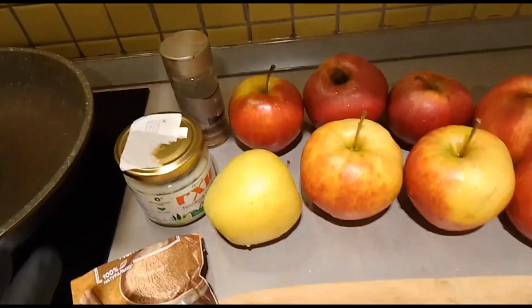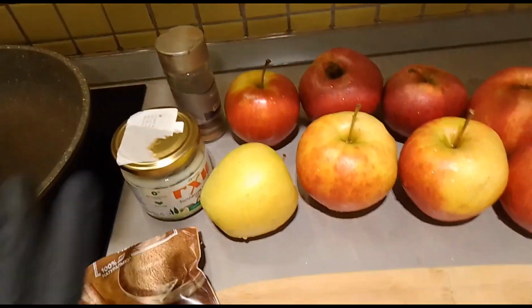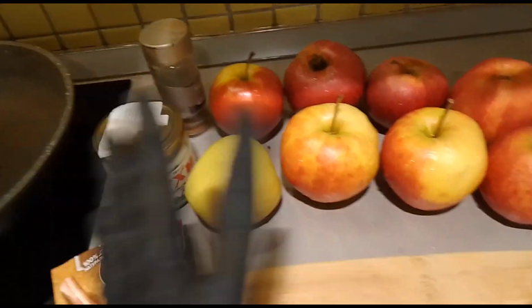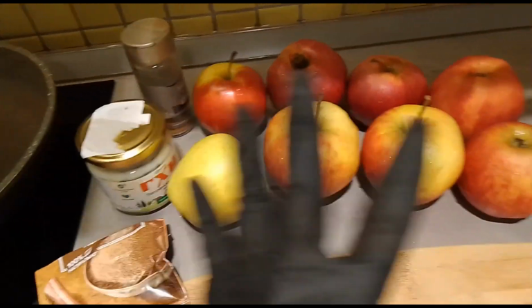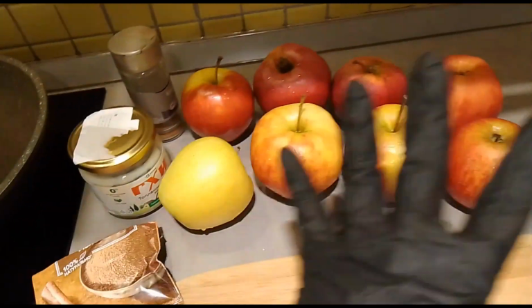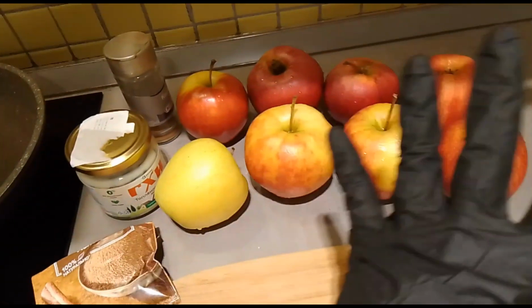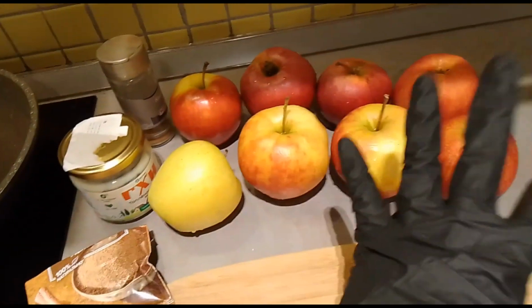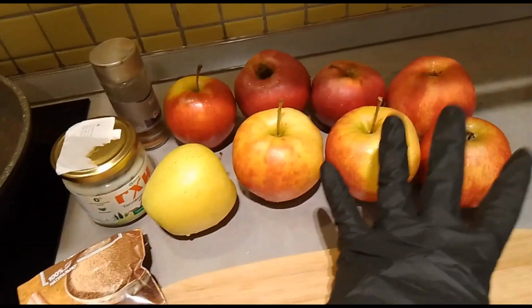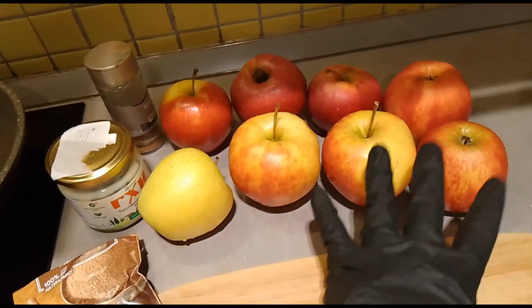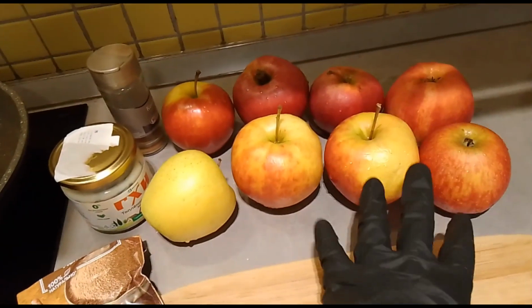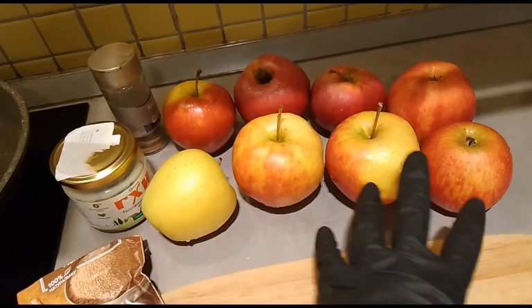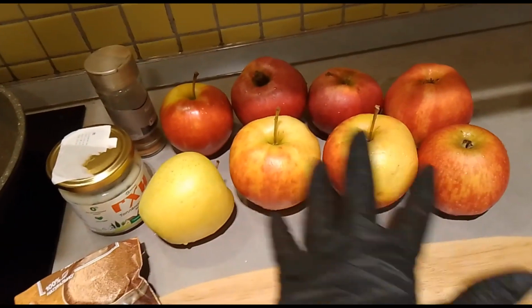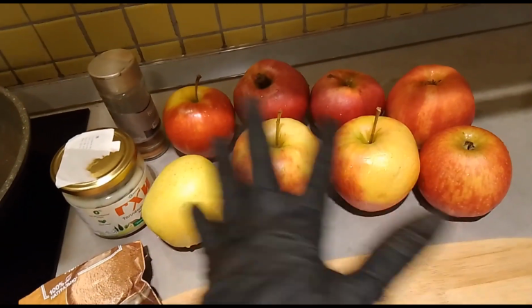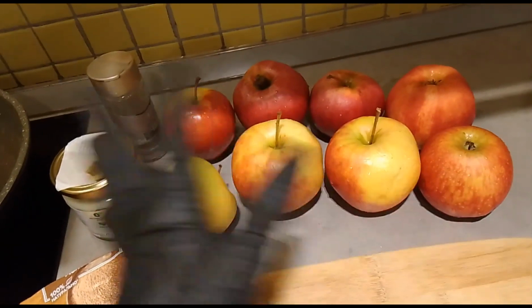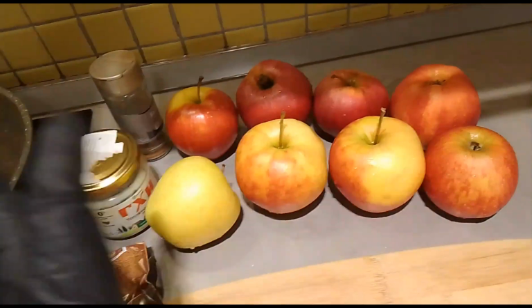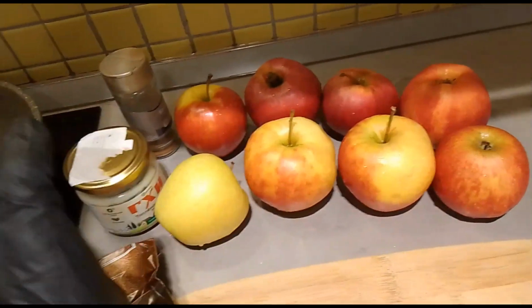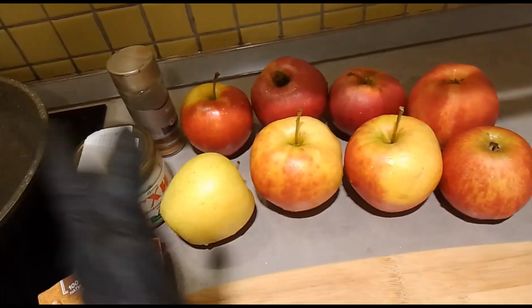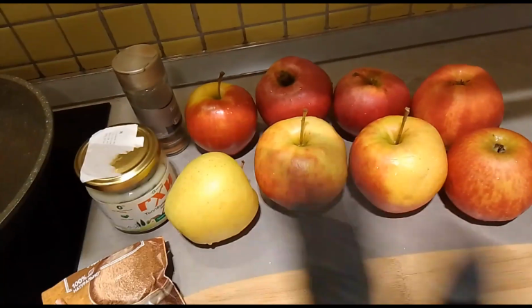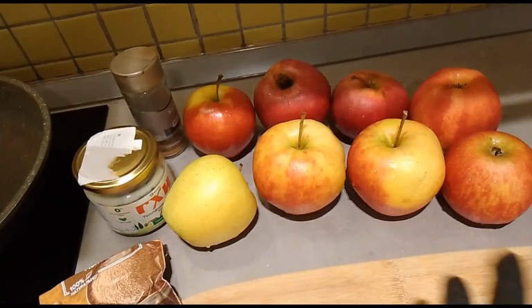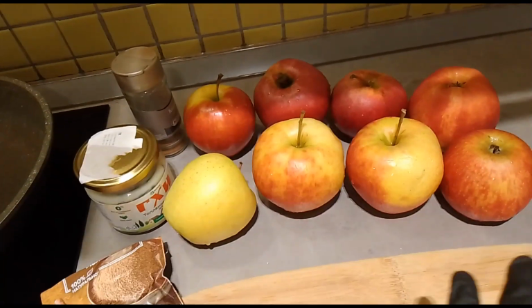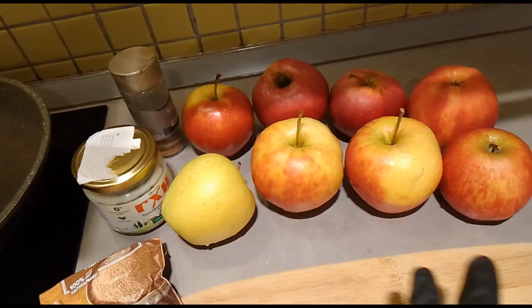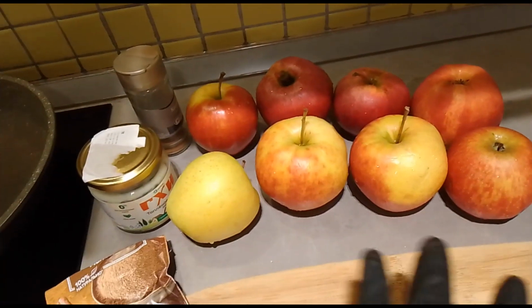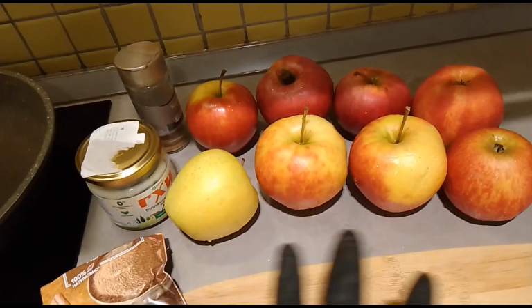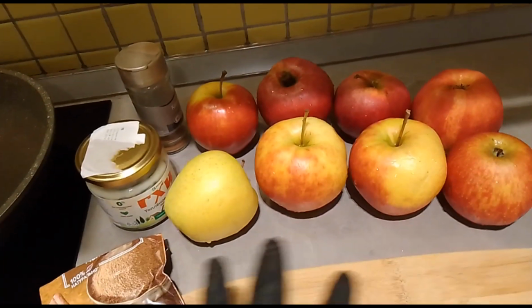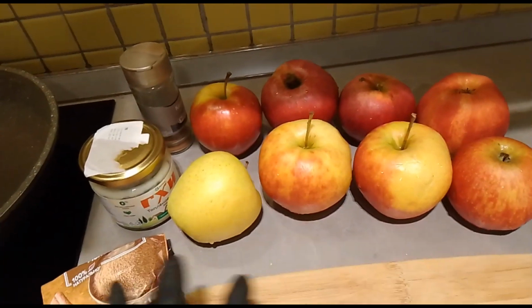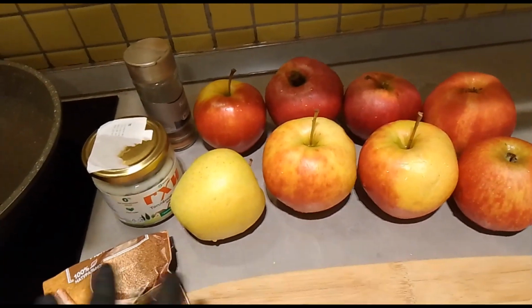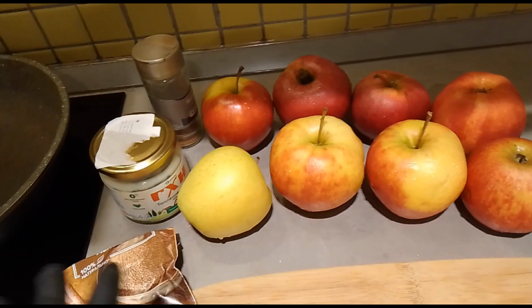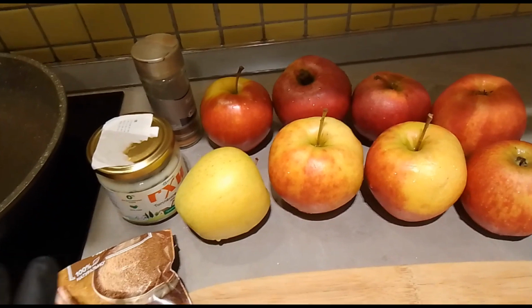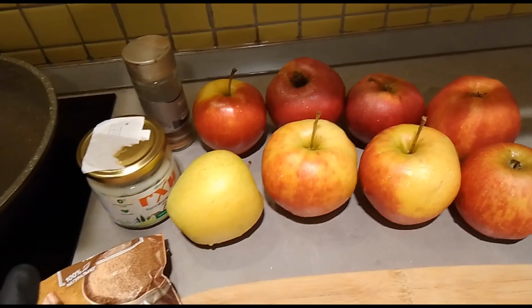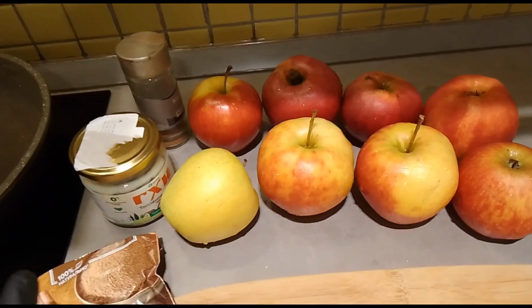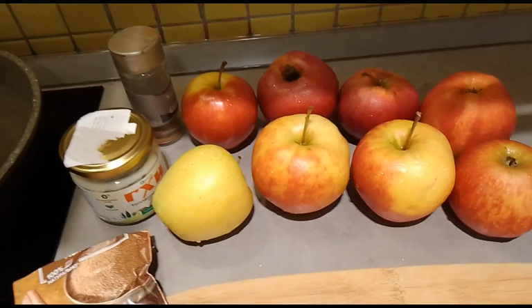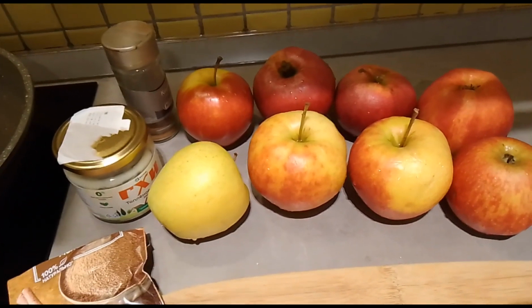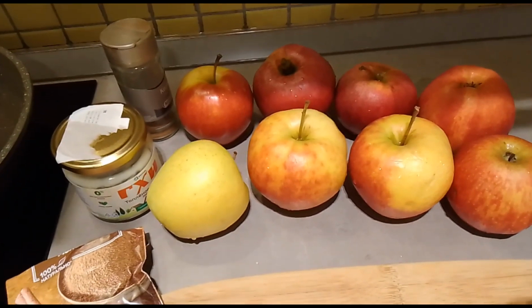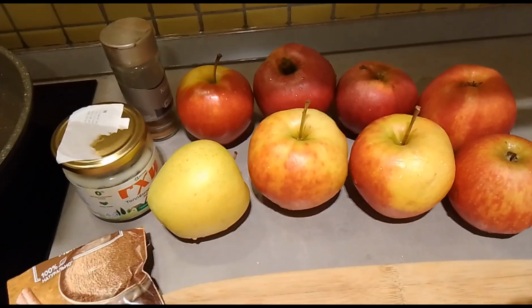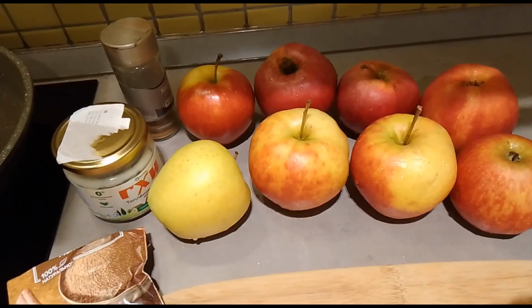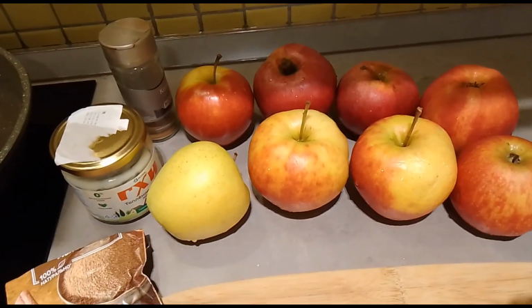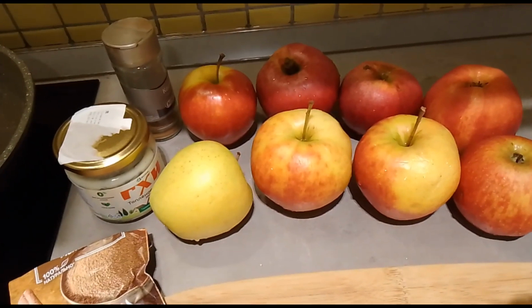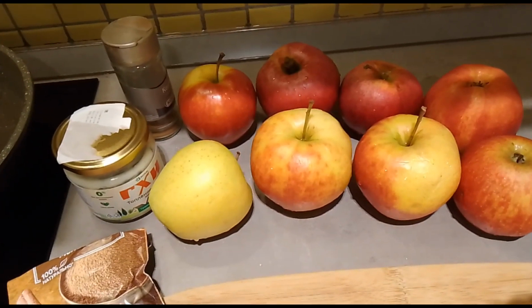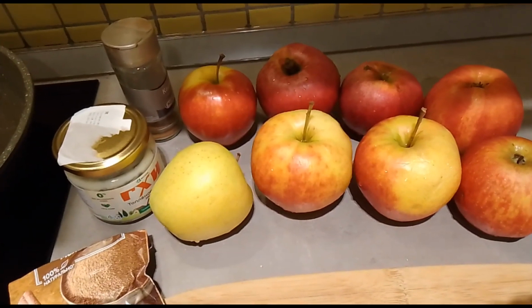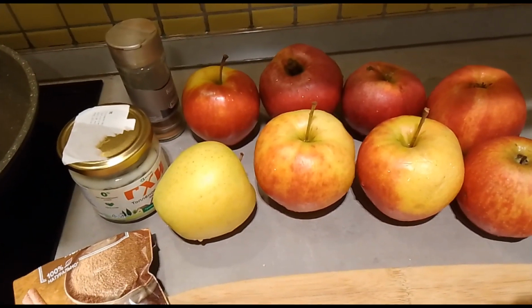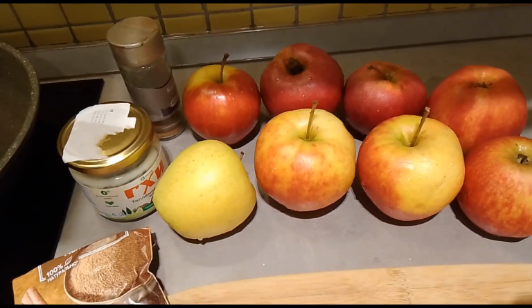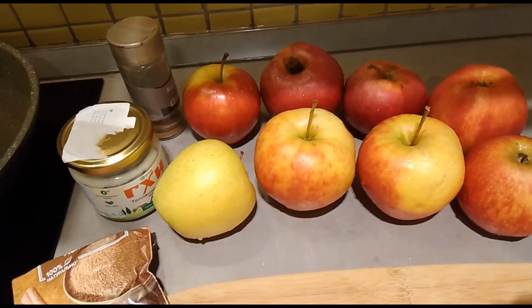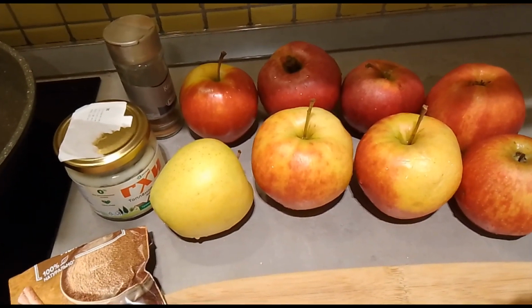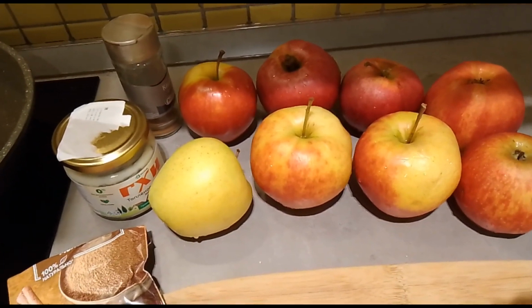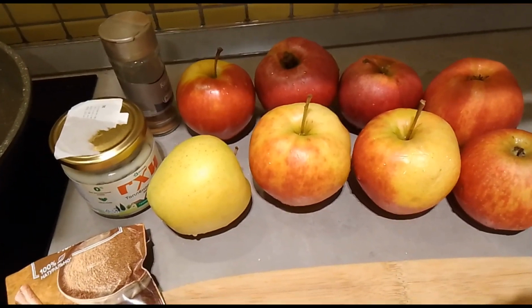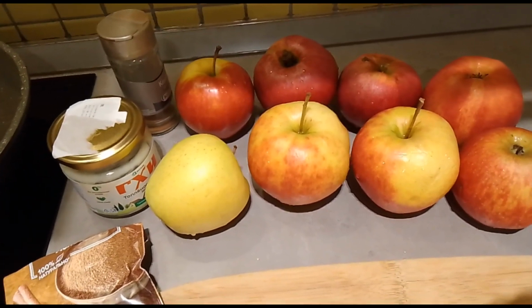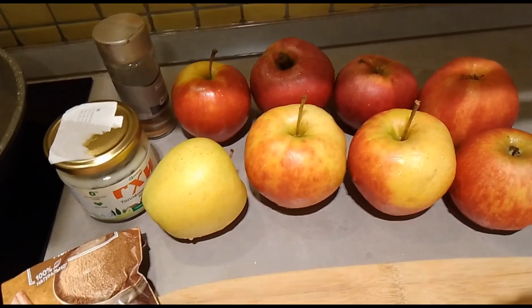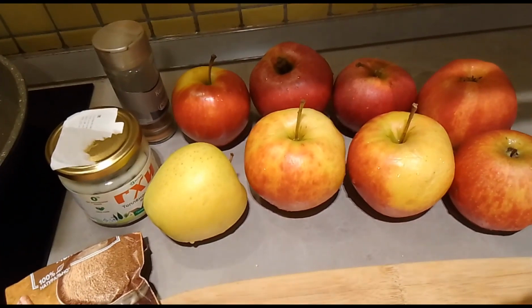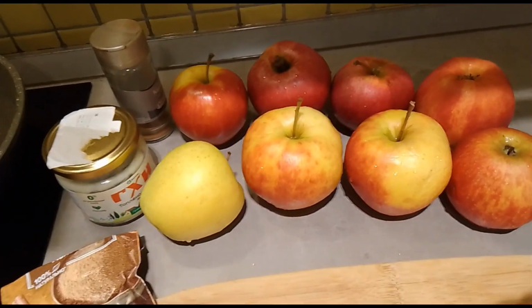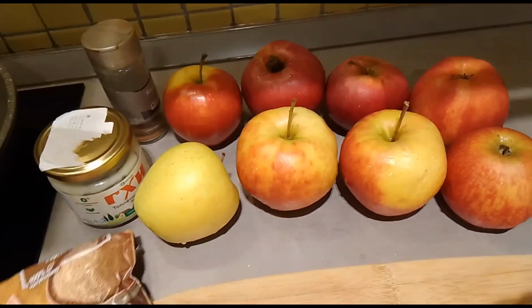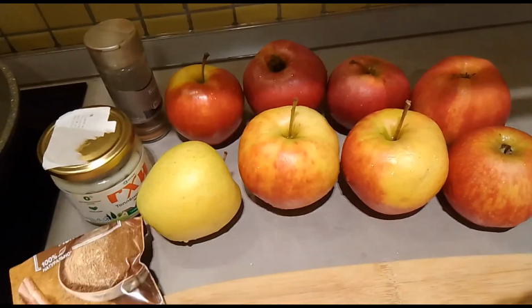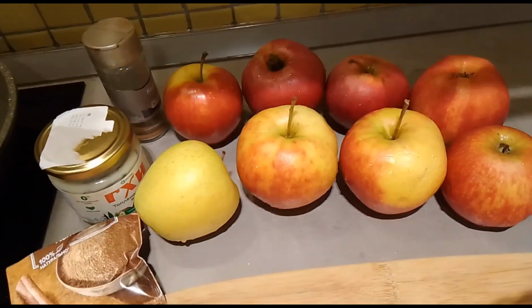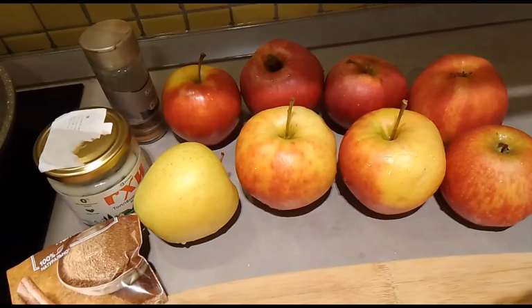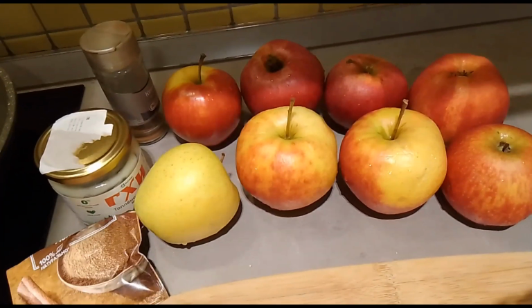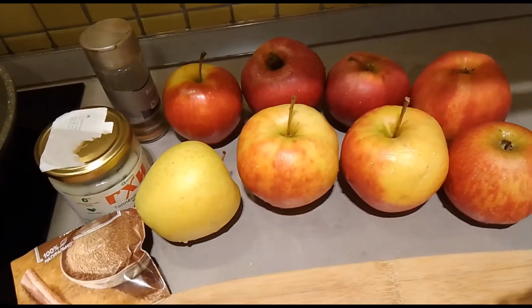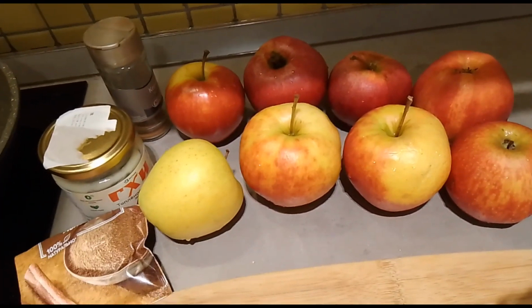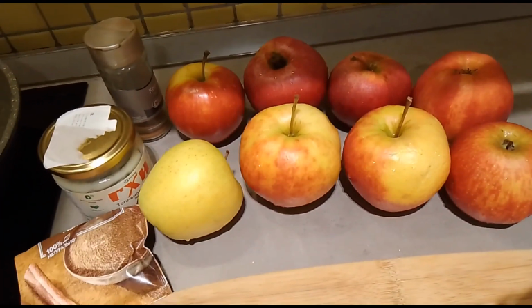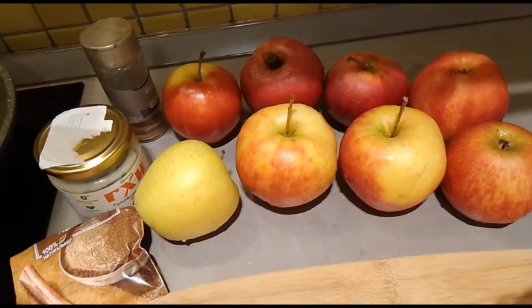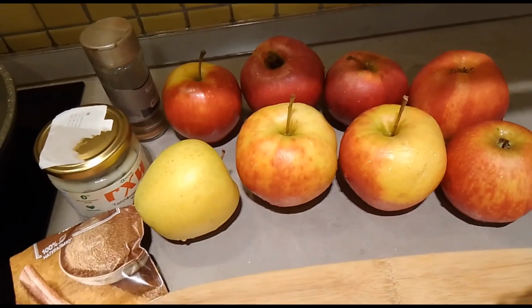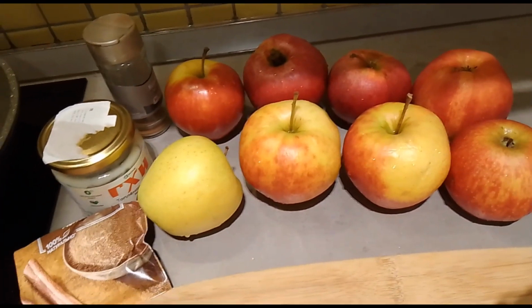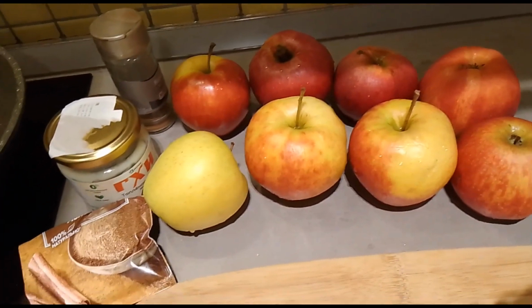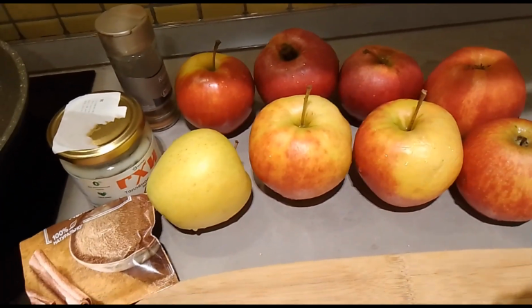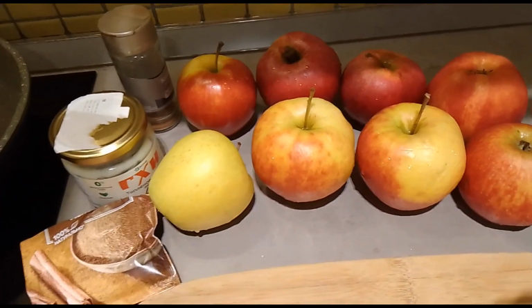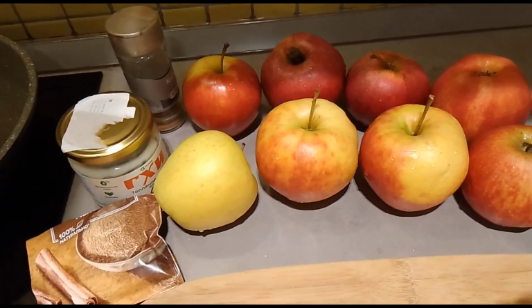And as you can see guys, this is how many apples I will cut later. So I will show you the rest later.